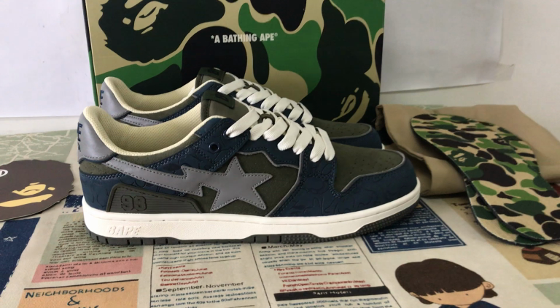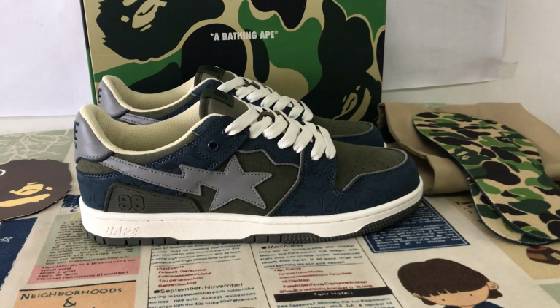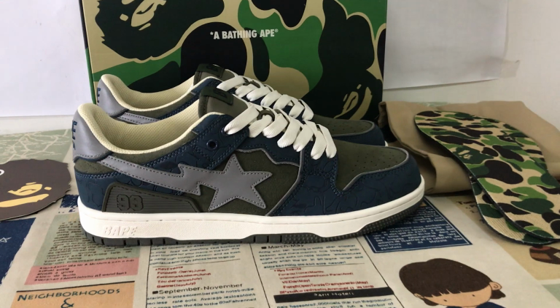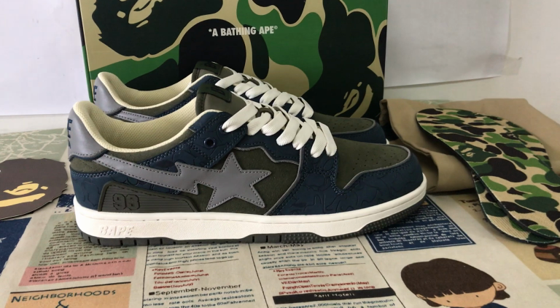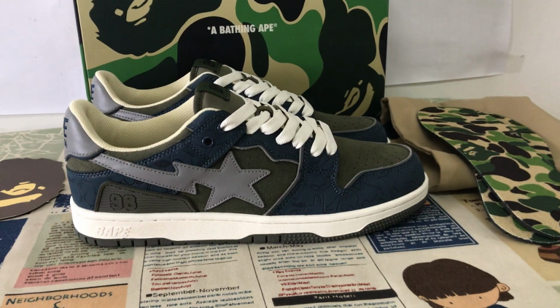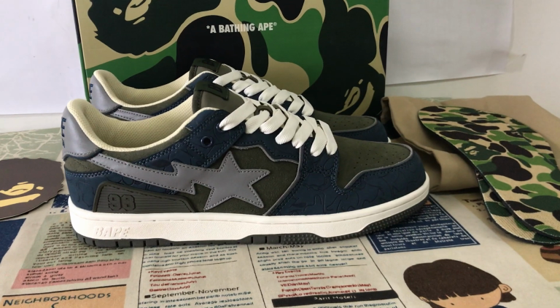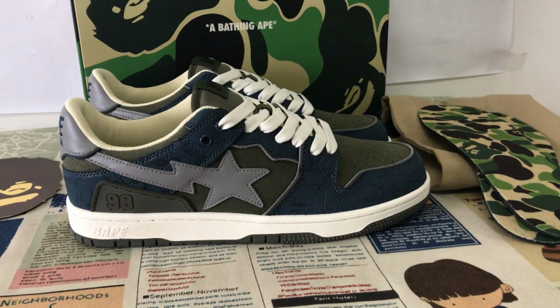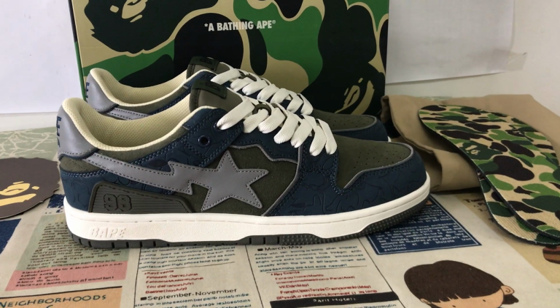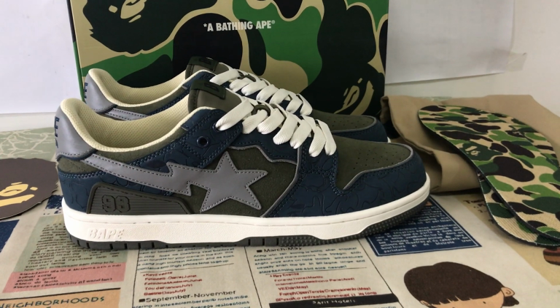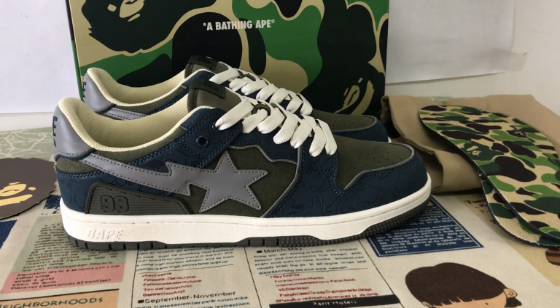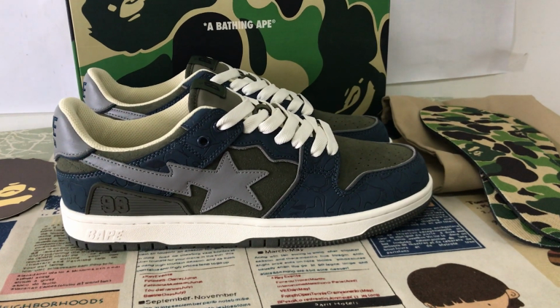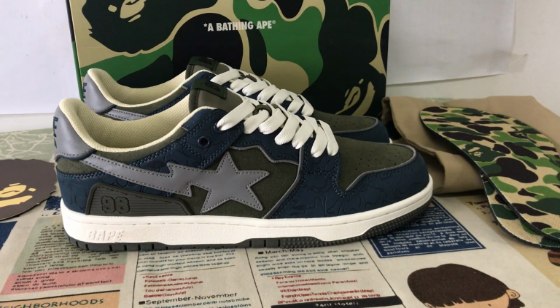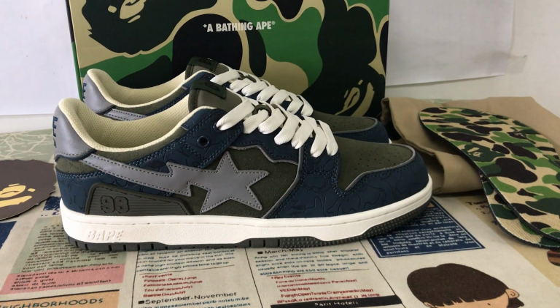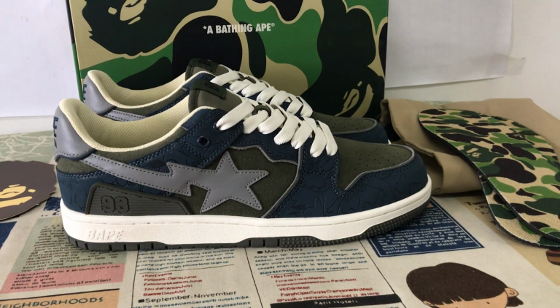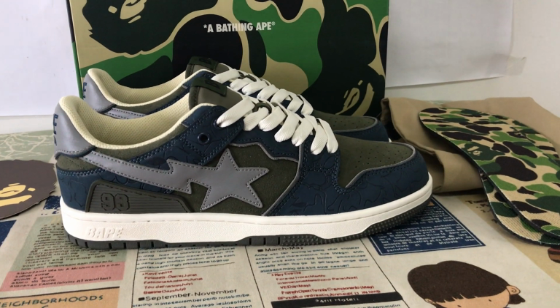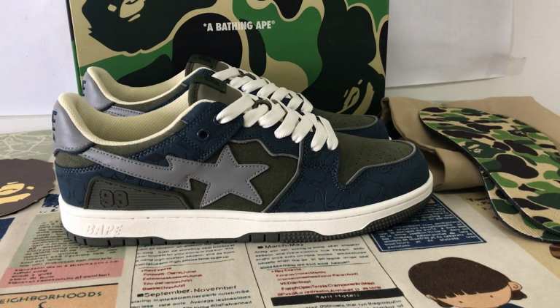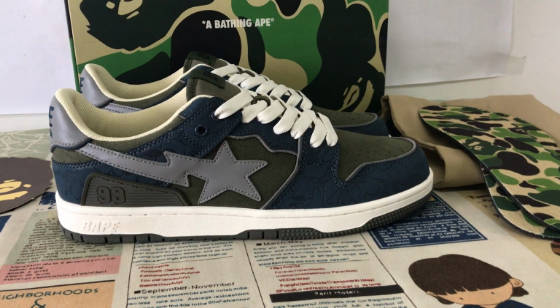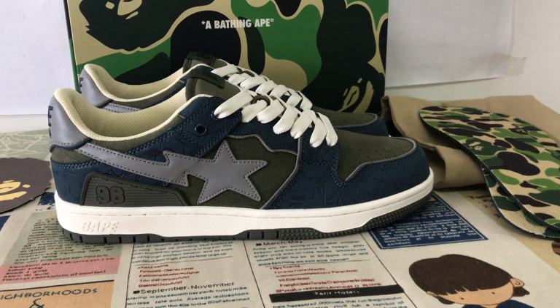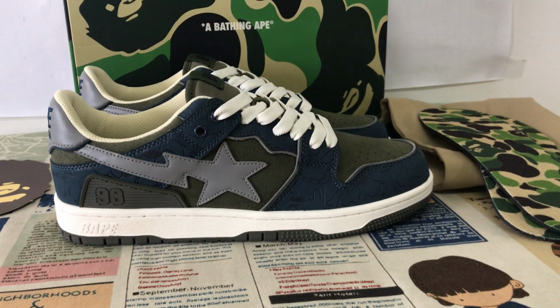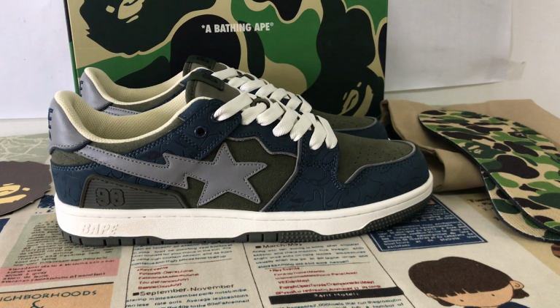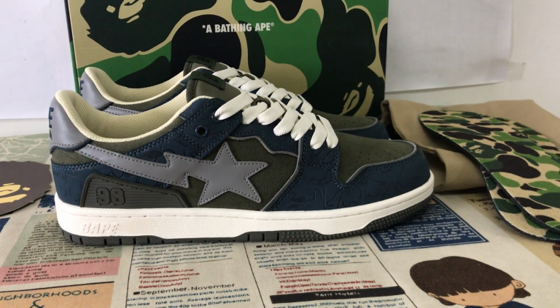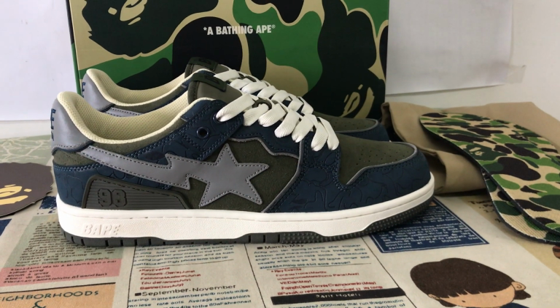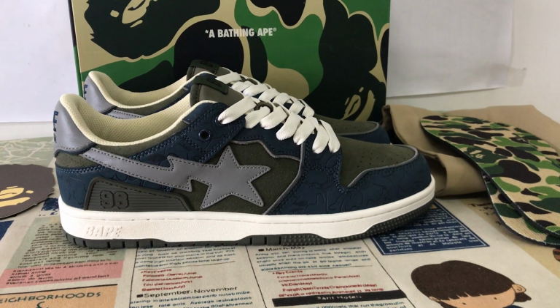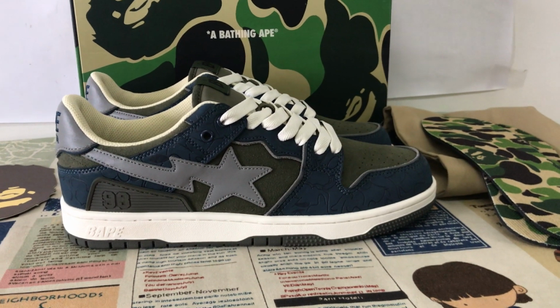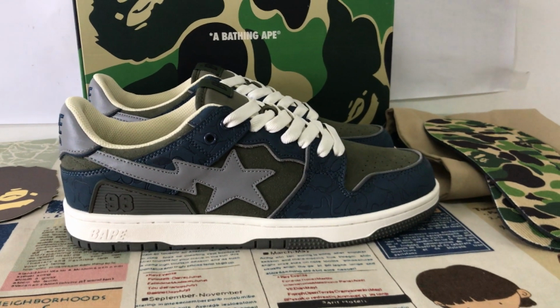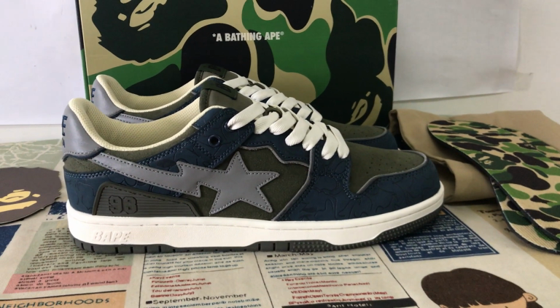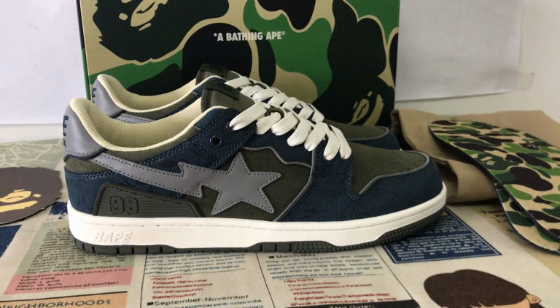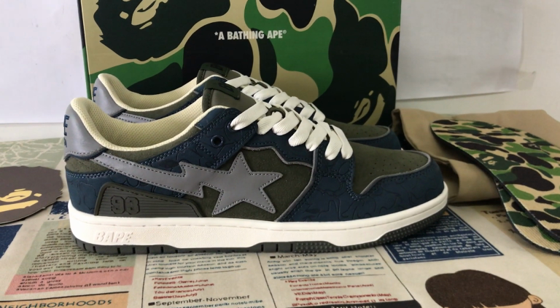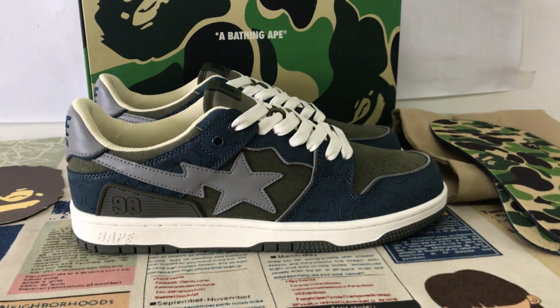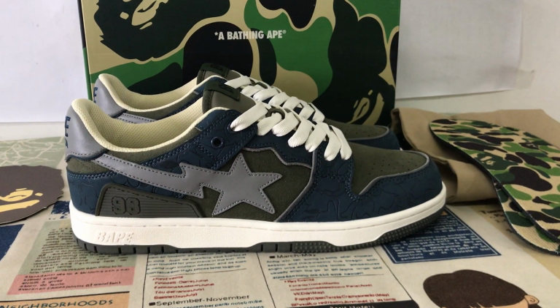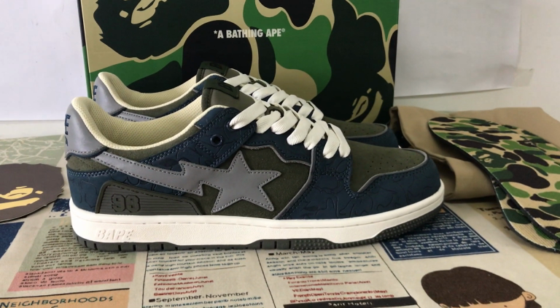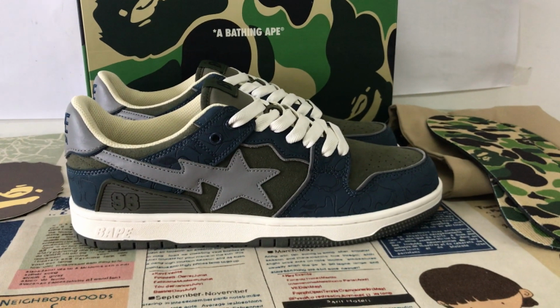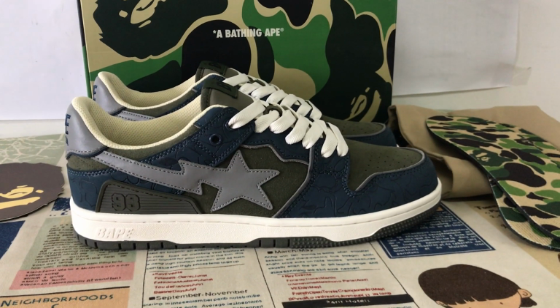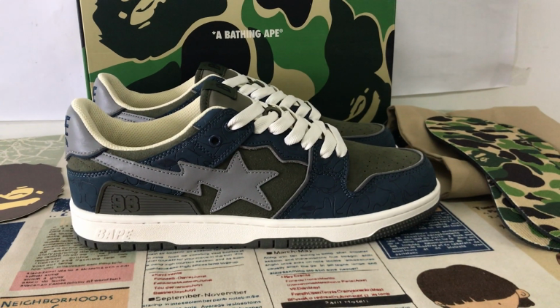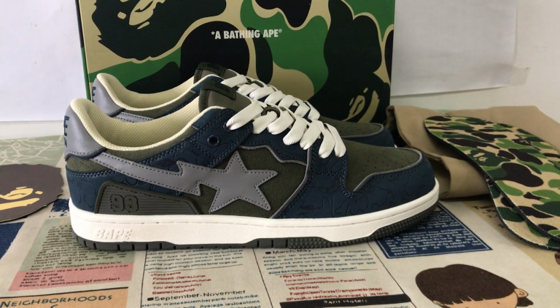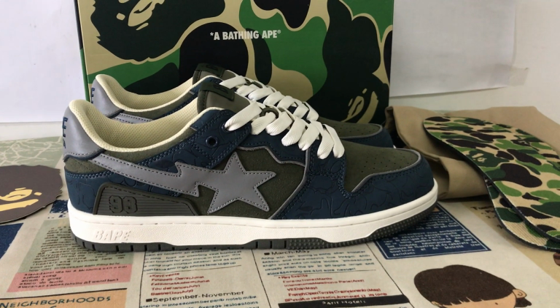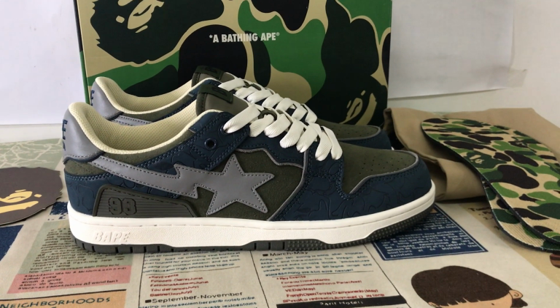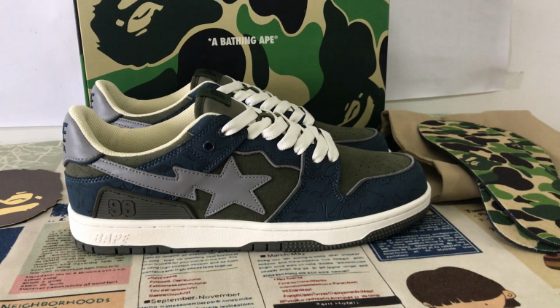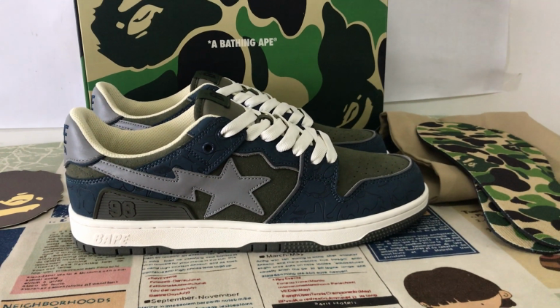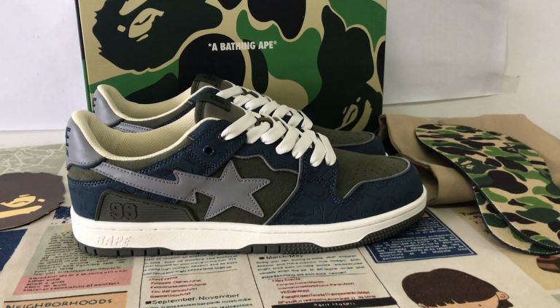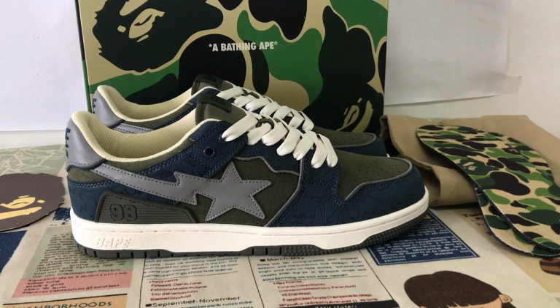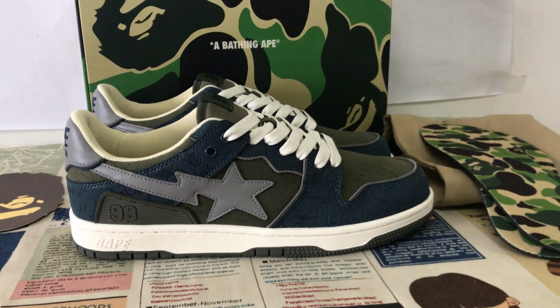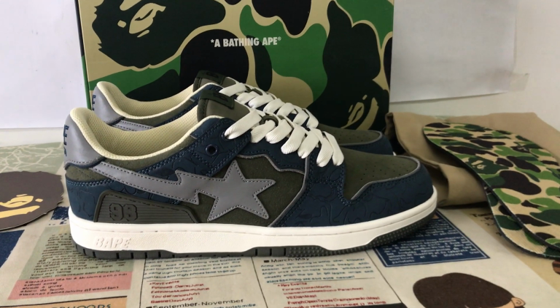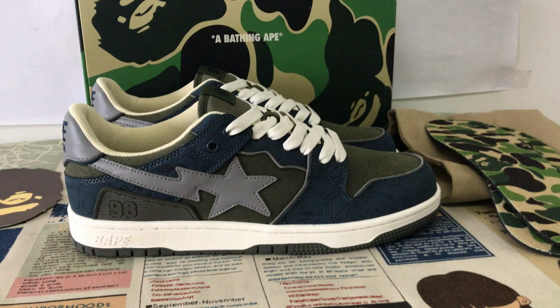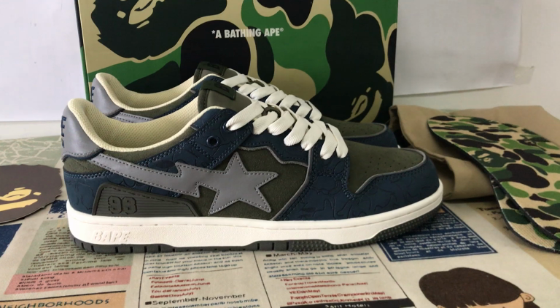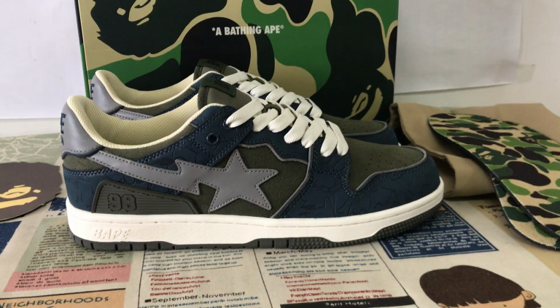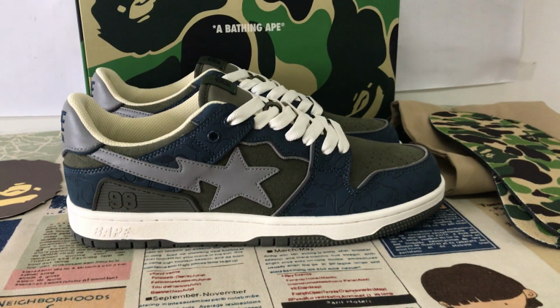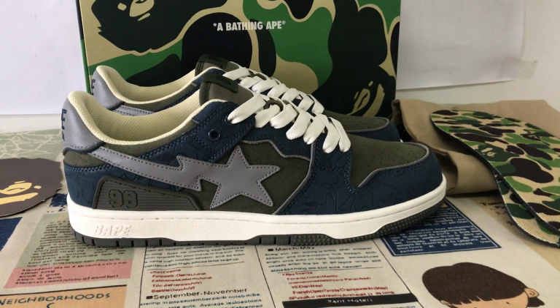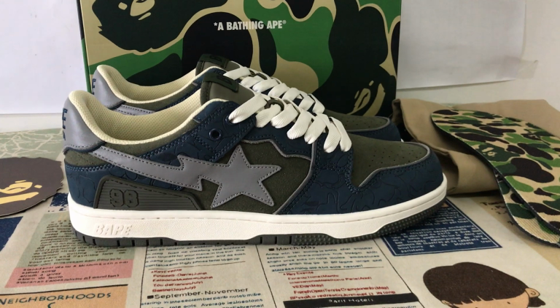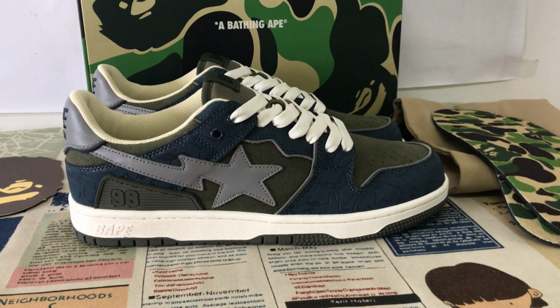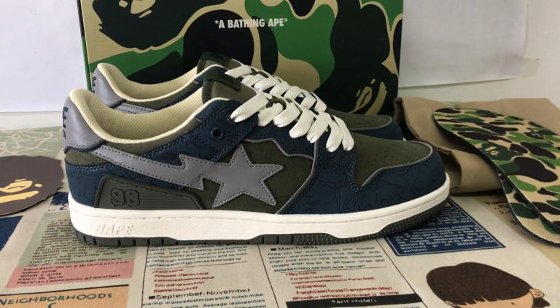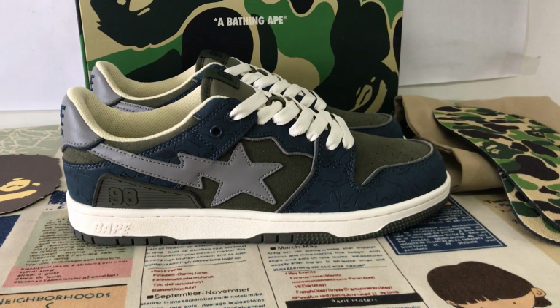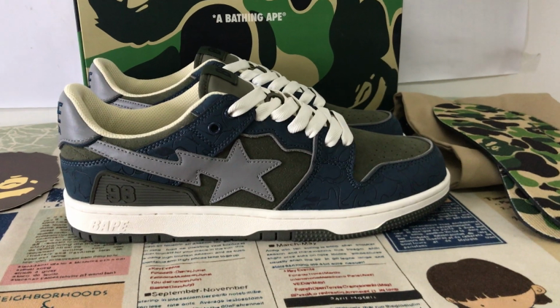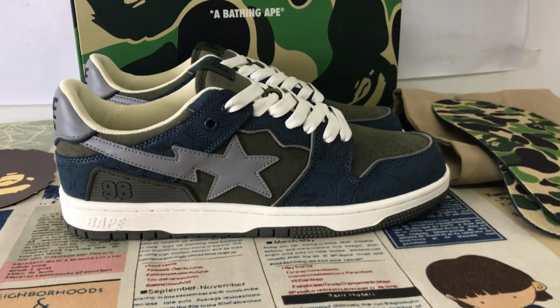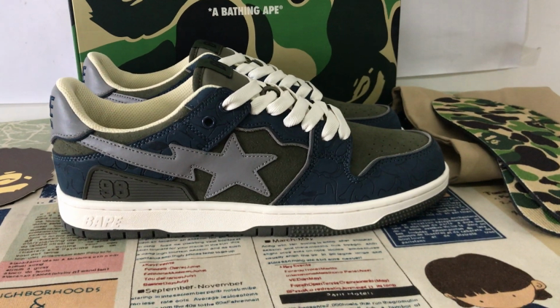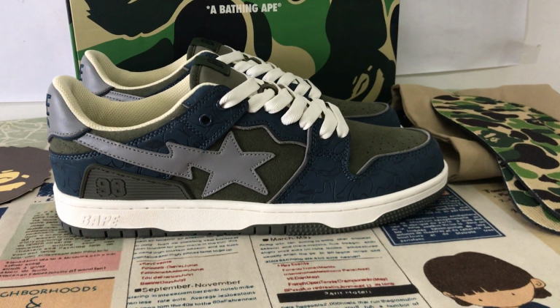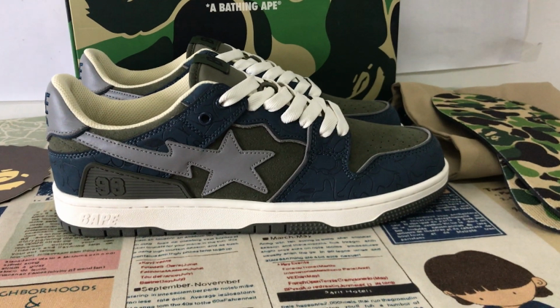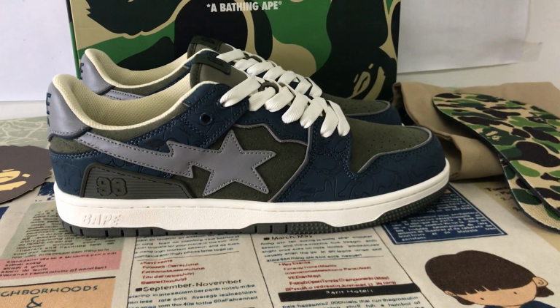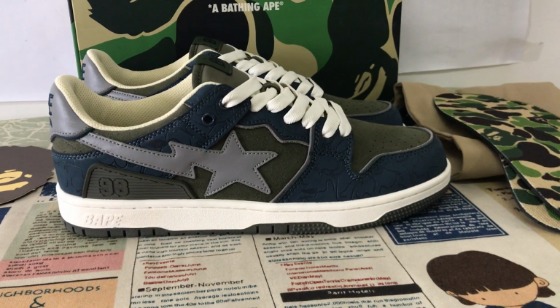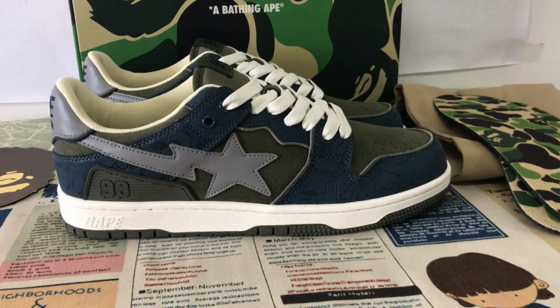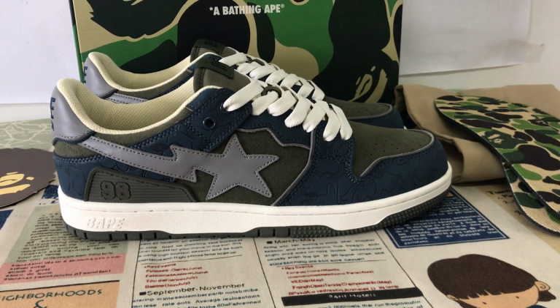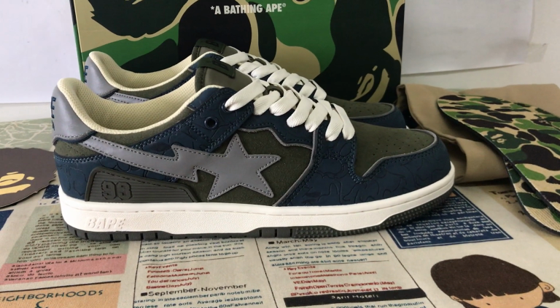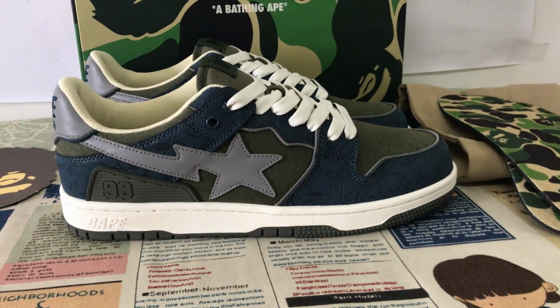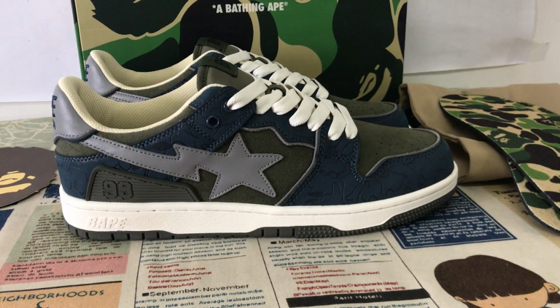Hello friends, today let me show you a new shoe, the Deepstar SKA, in dark blue and army green color.